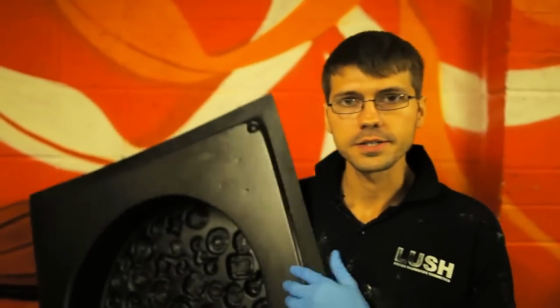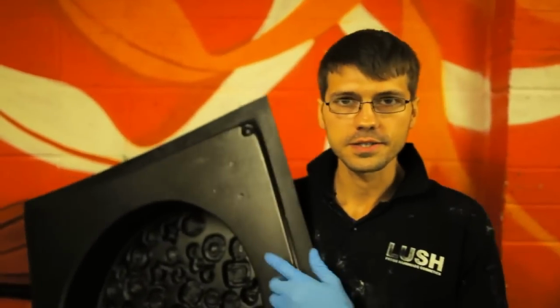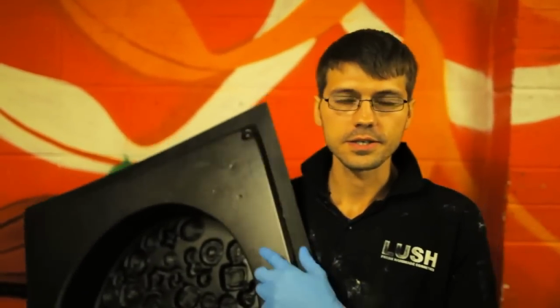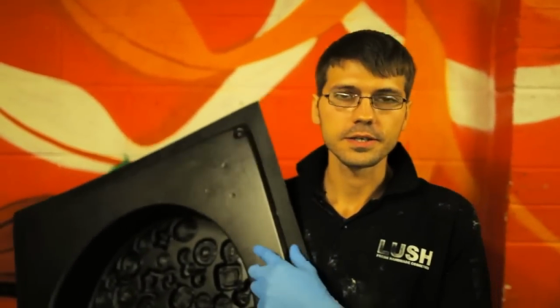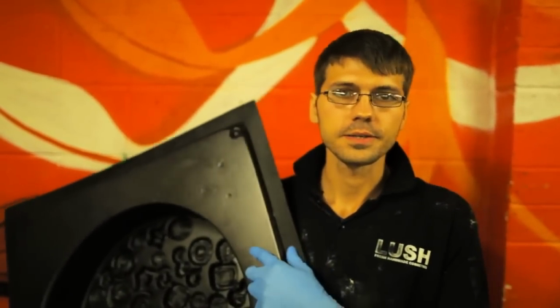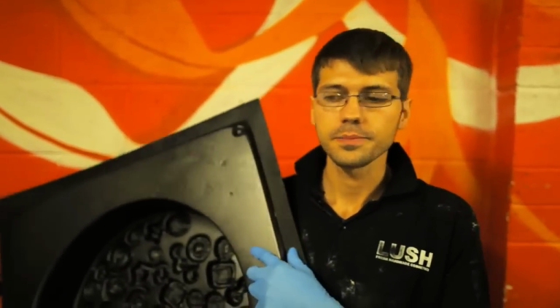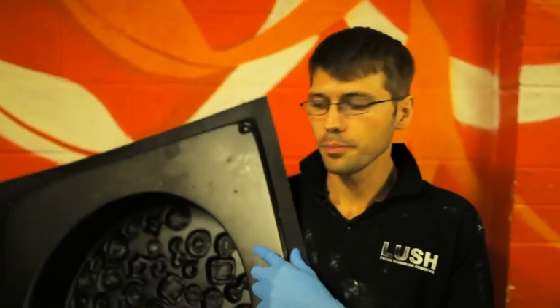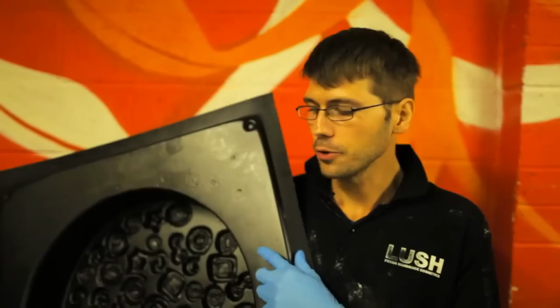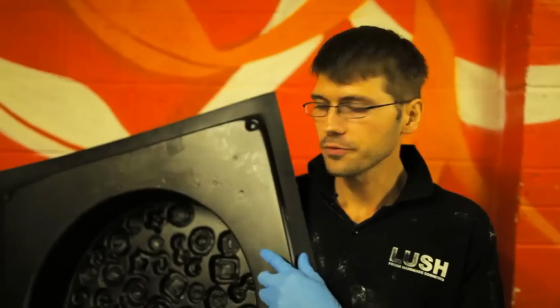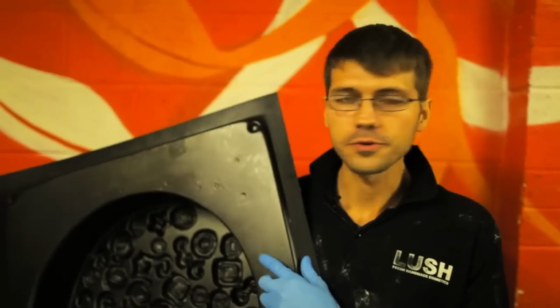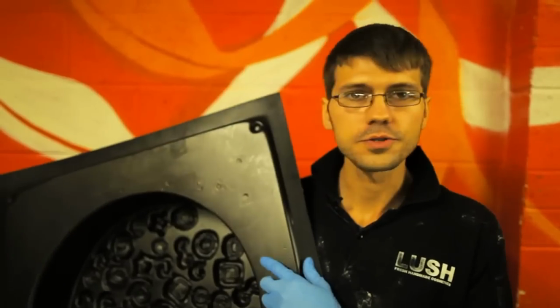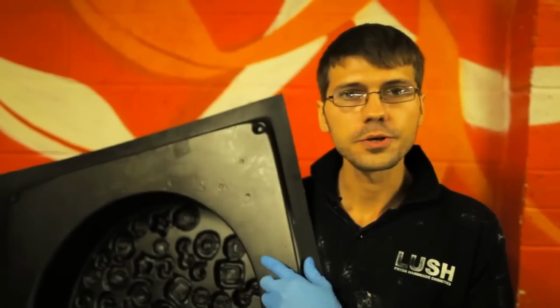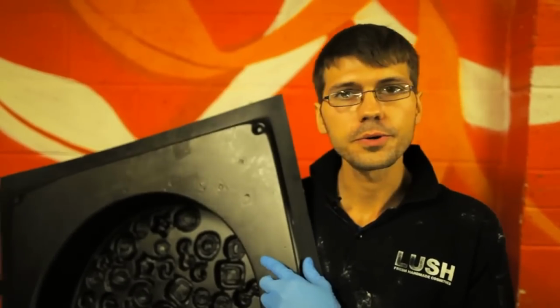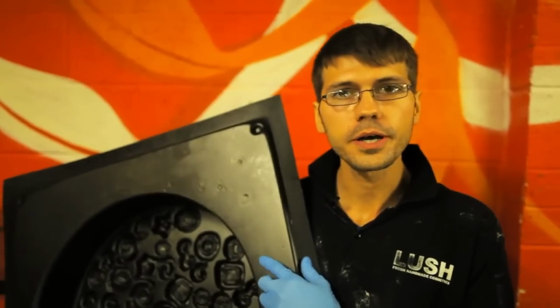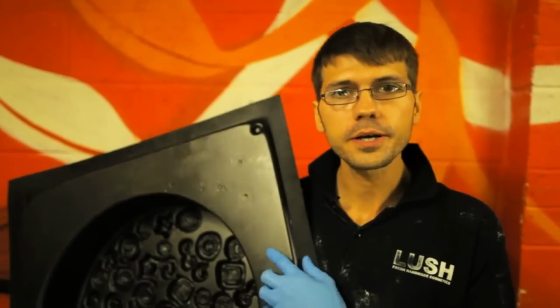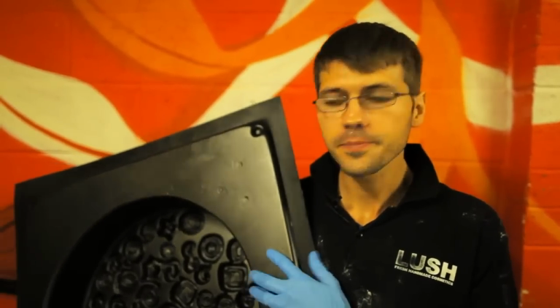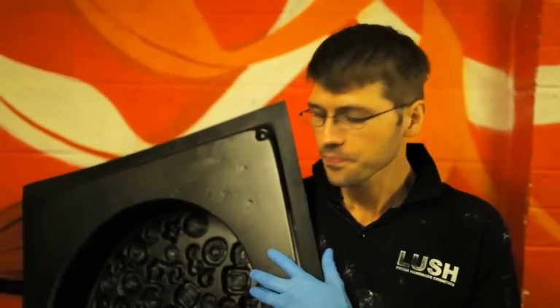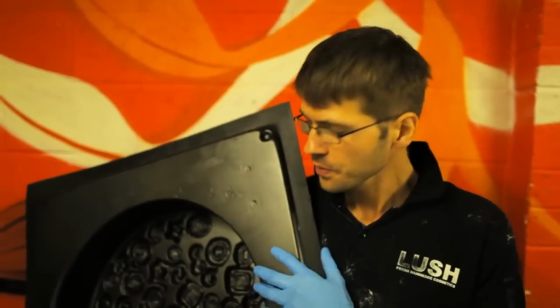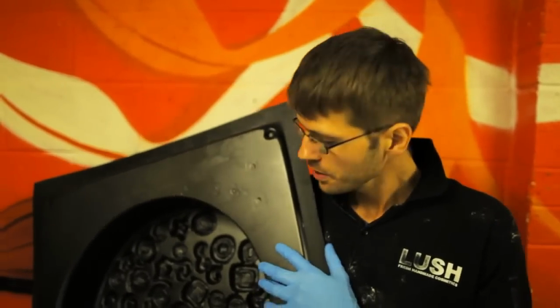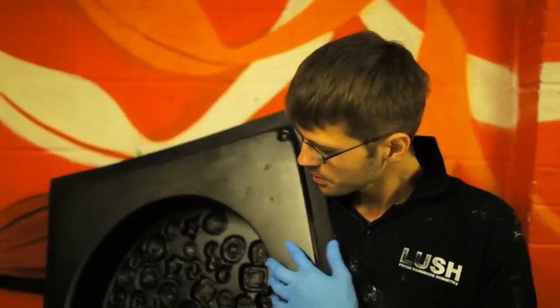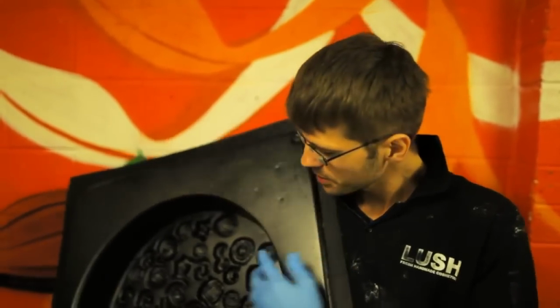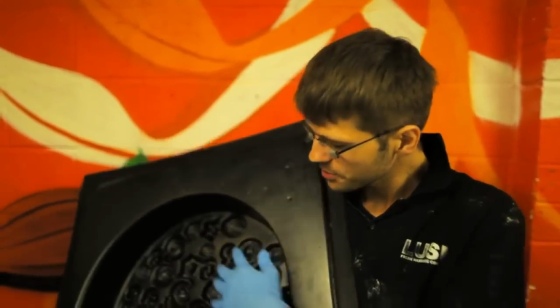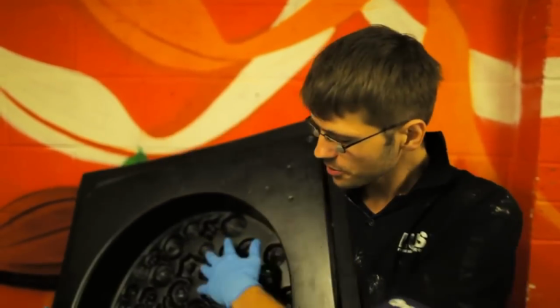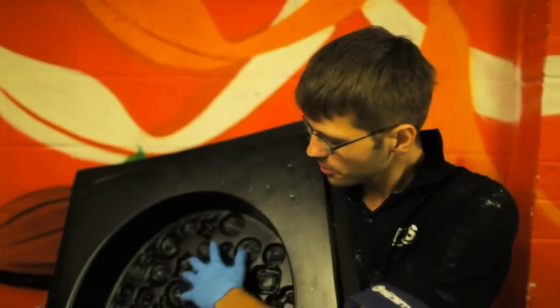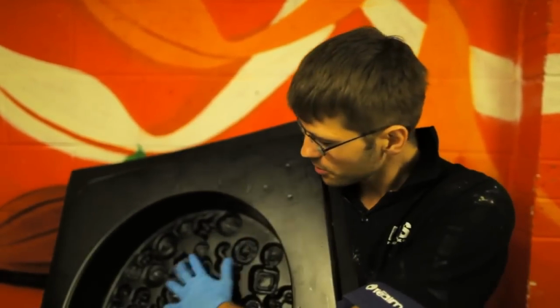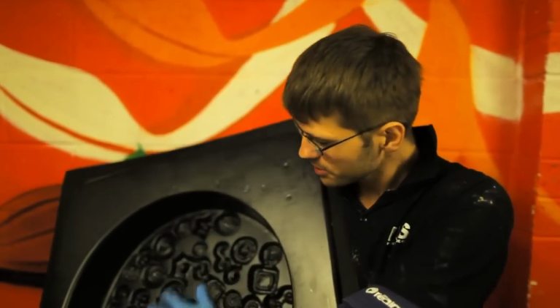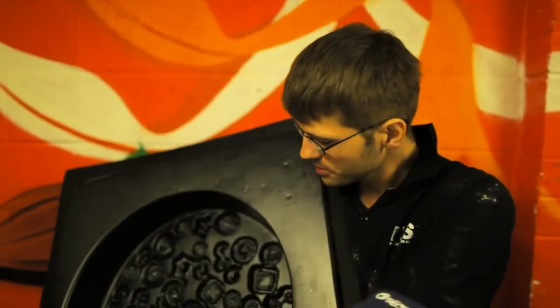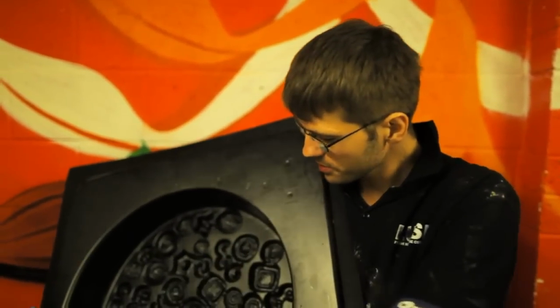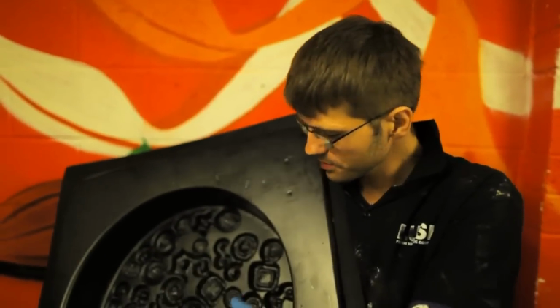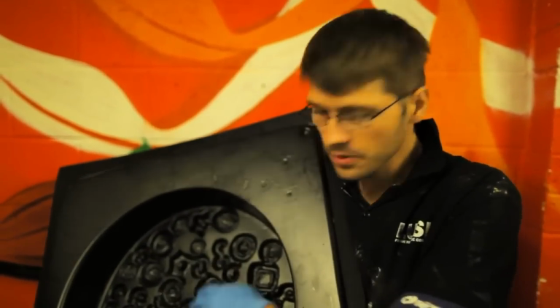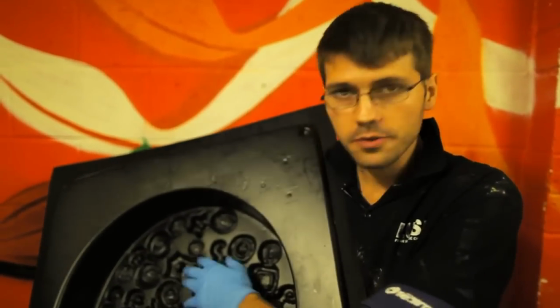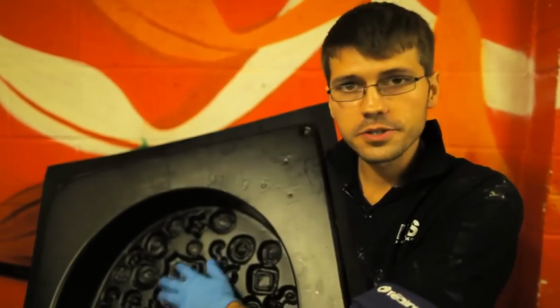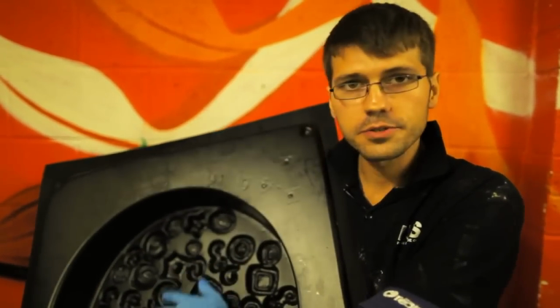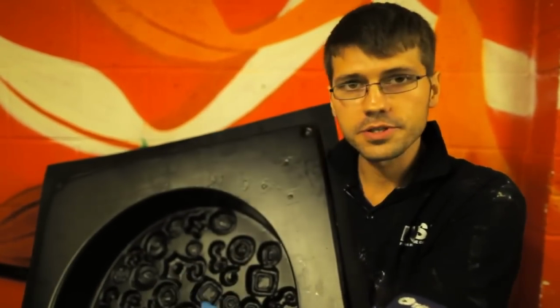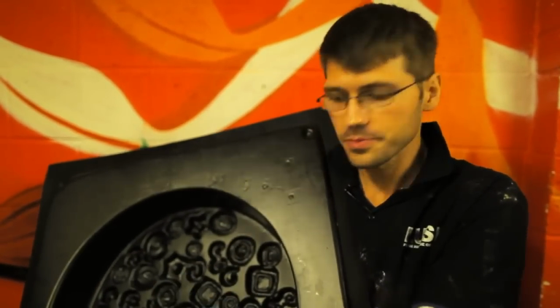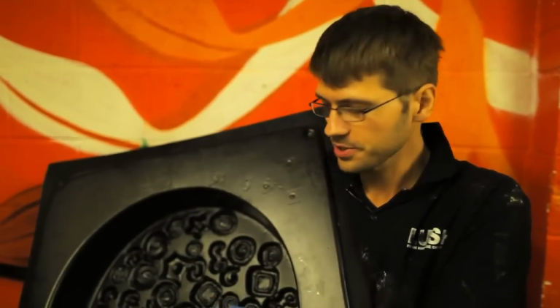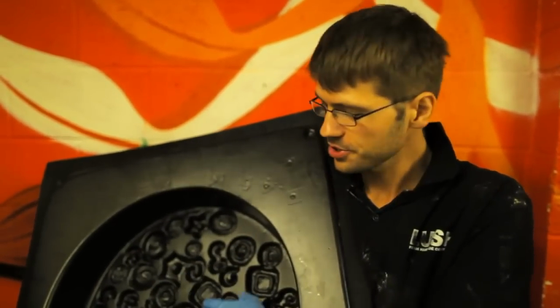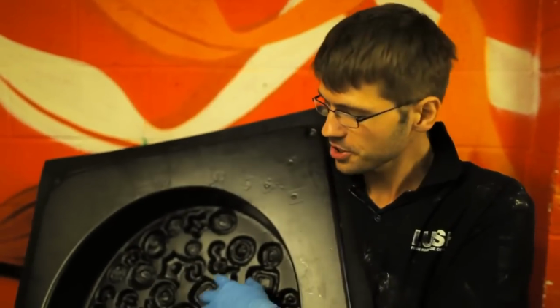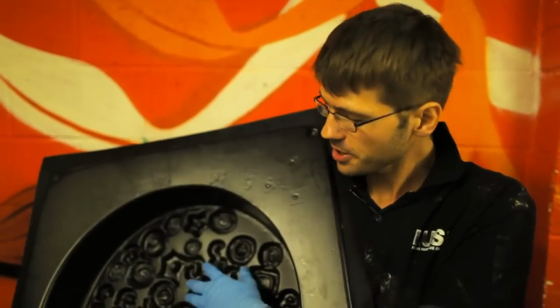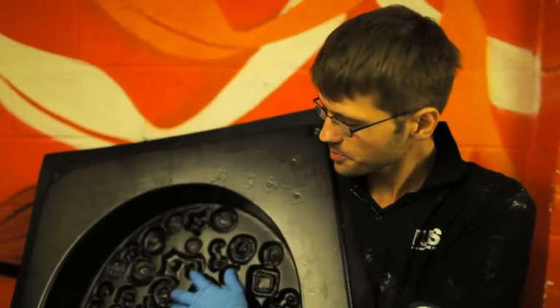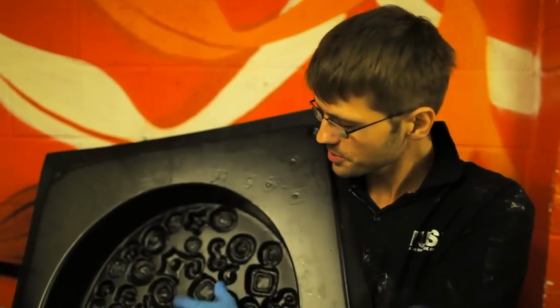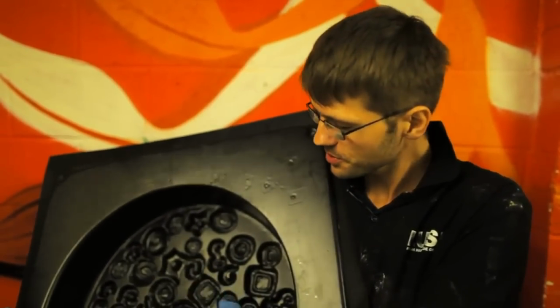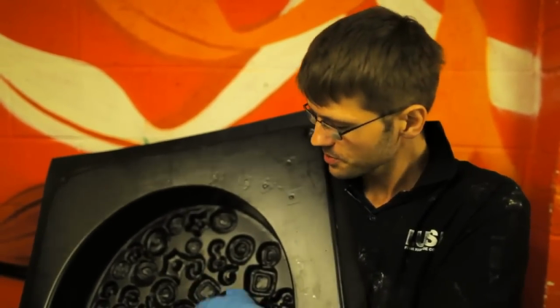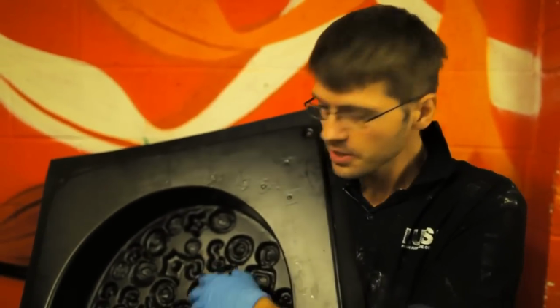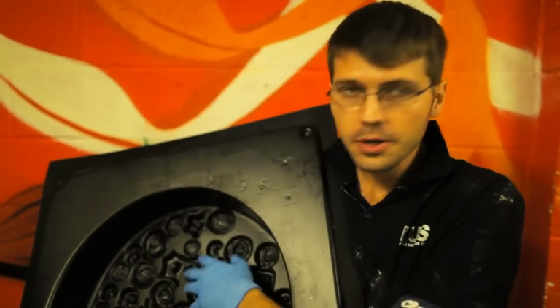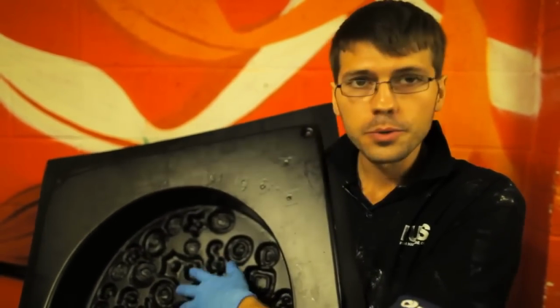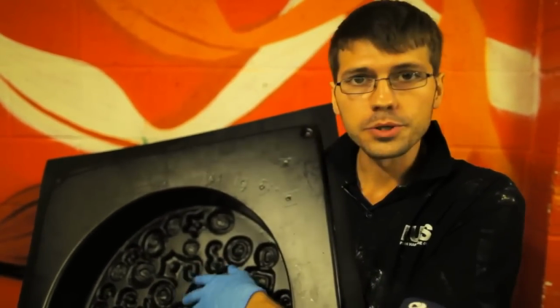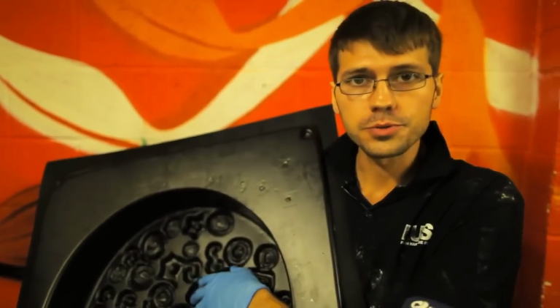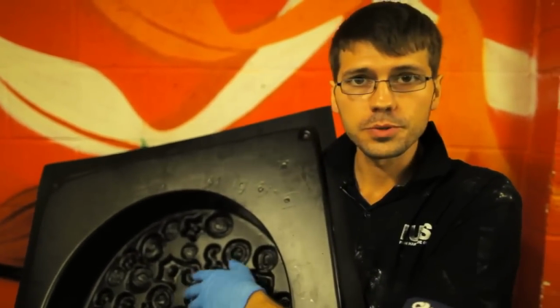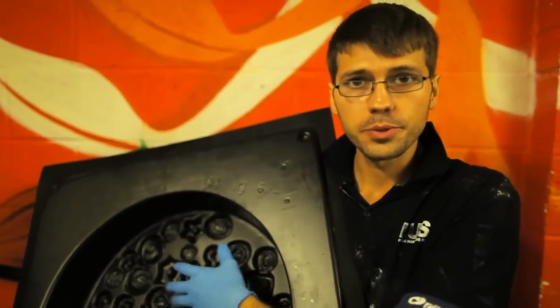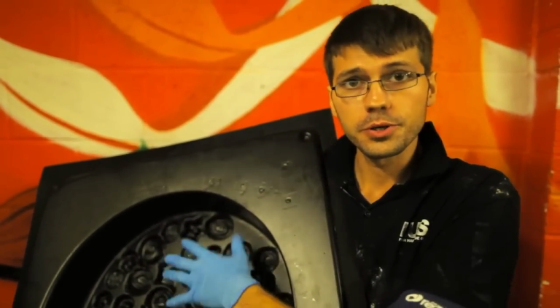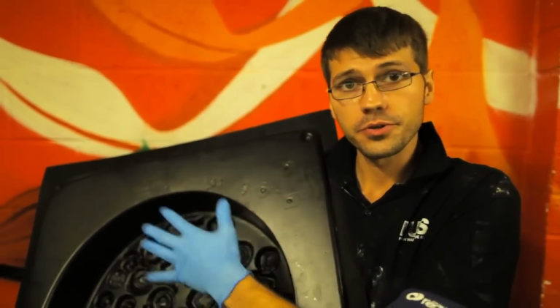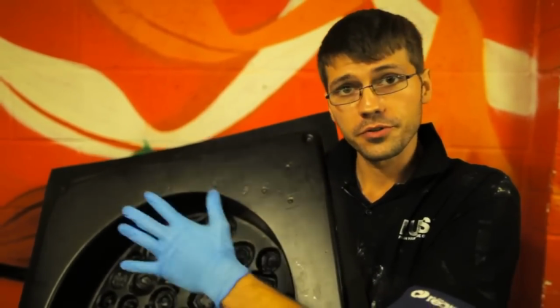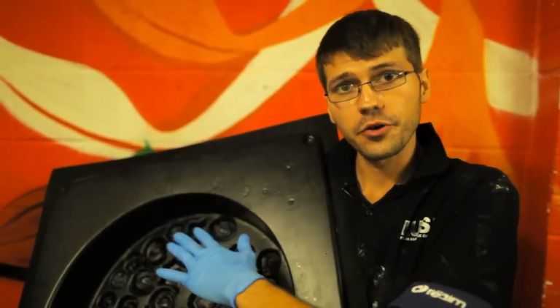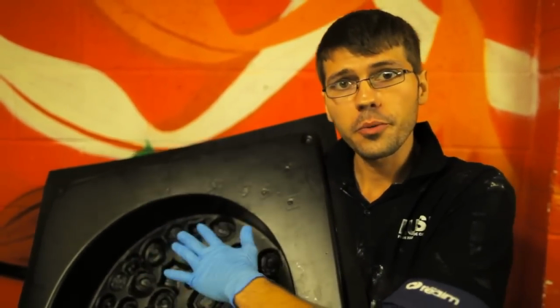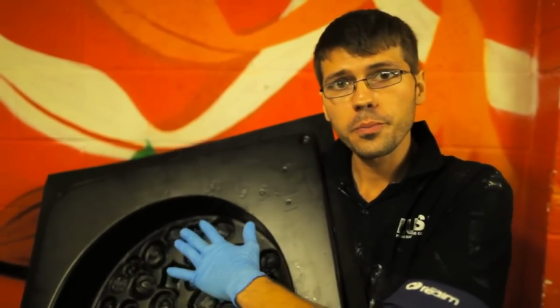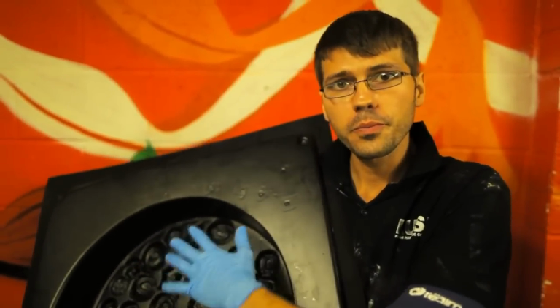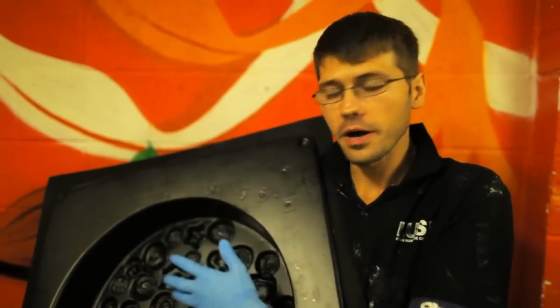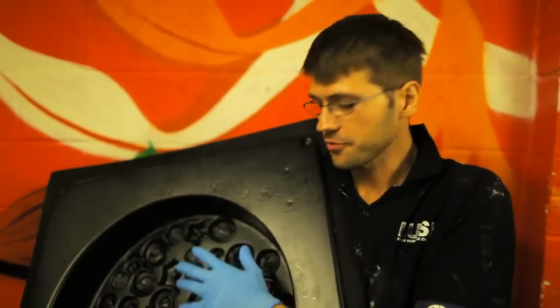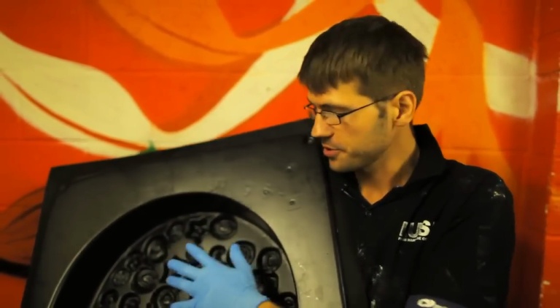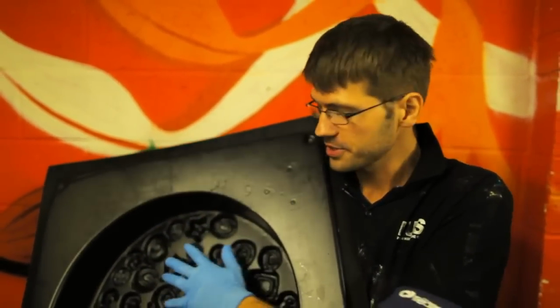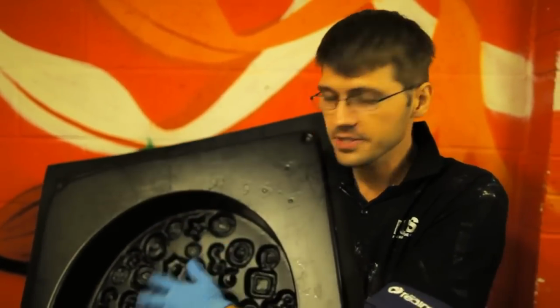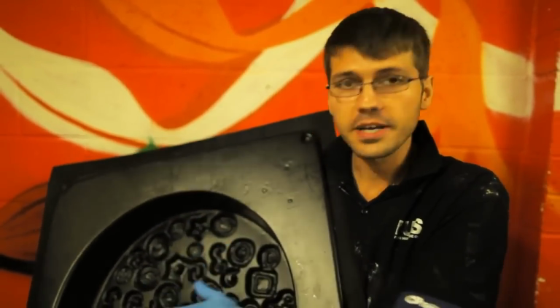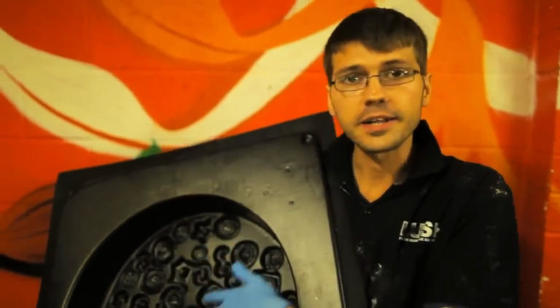What I've got here is a mold for snow cake. It's got all these lovely Christmassy shapes which will be on the top after it's set.